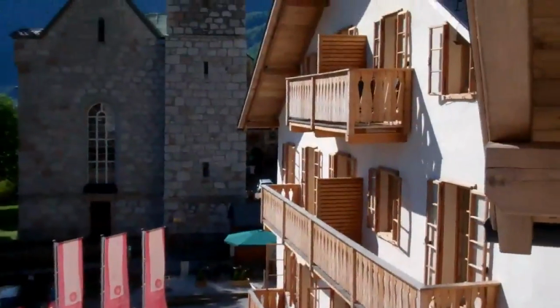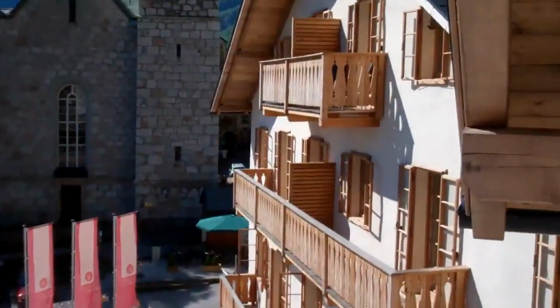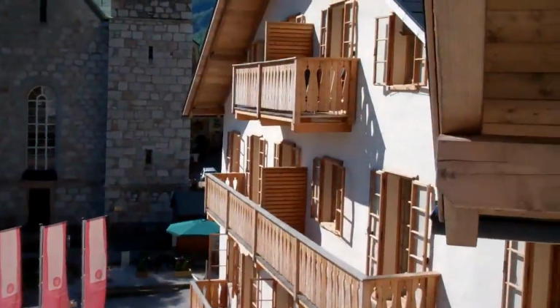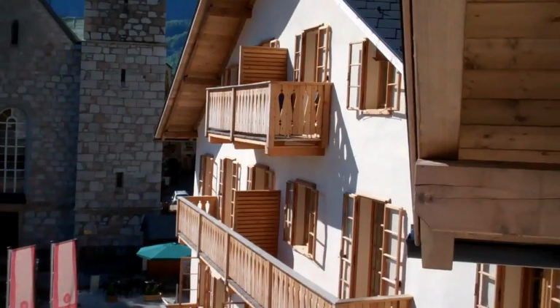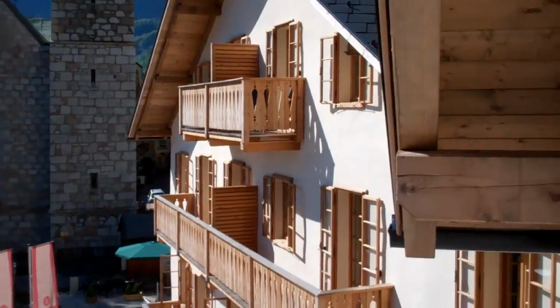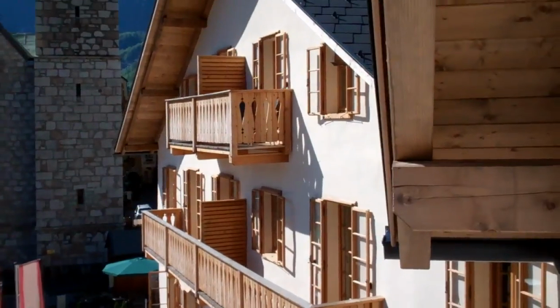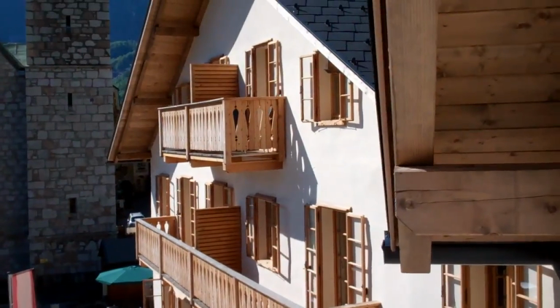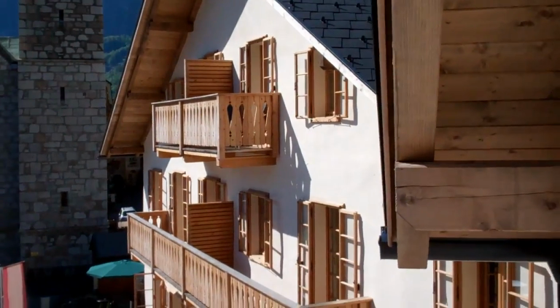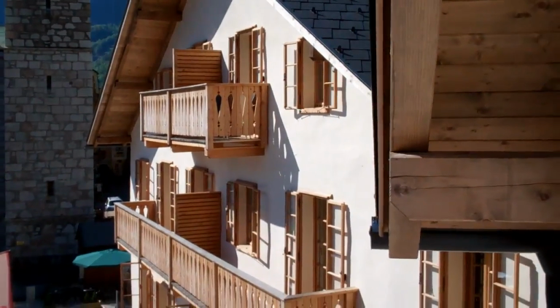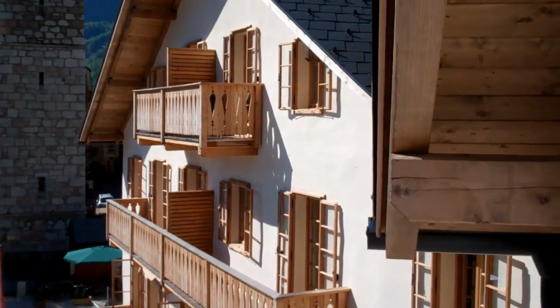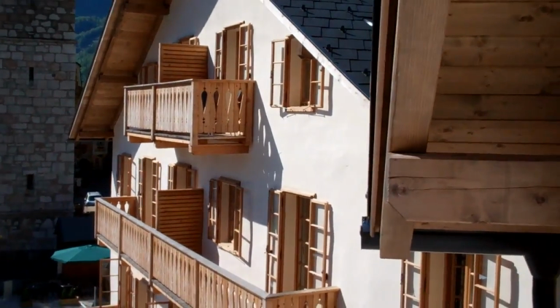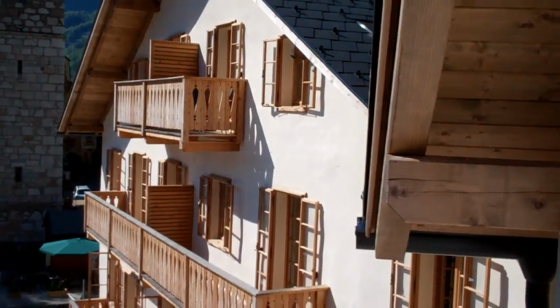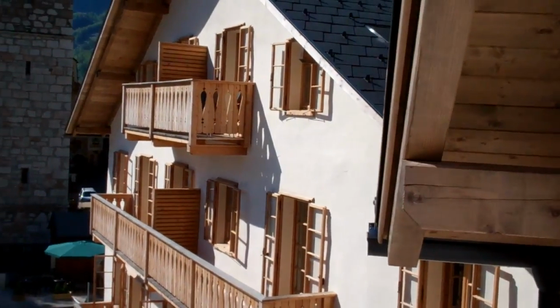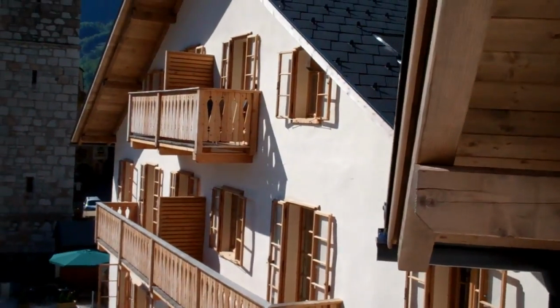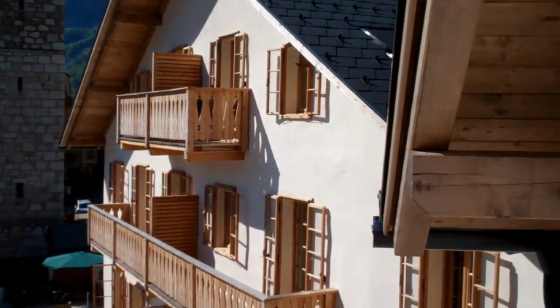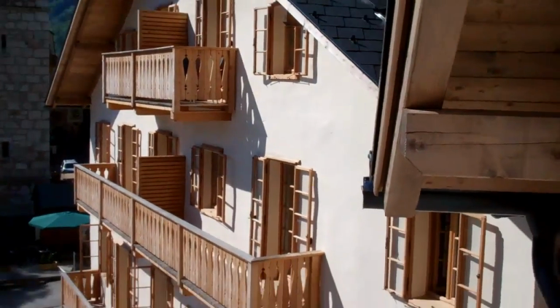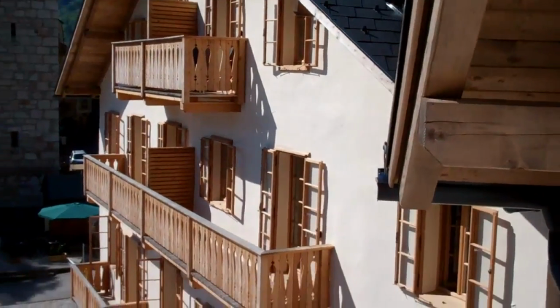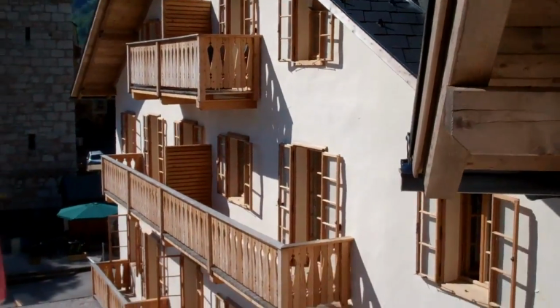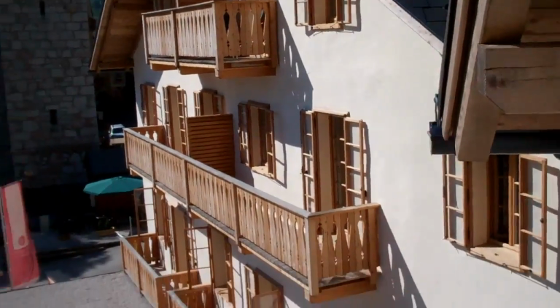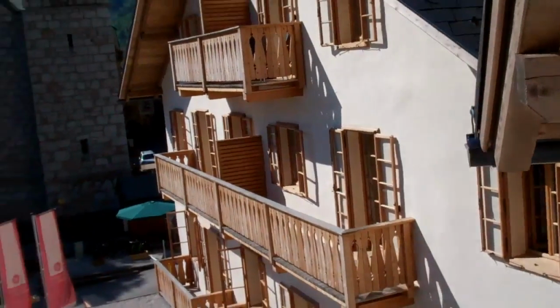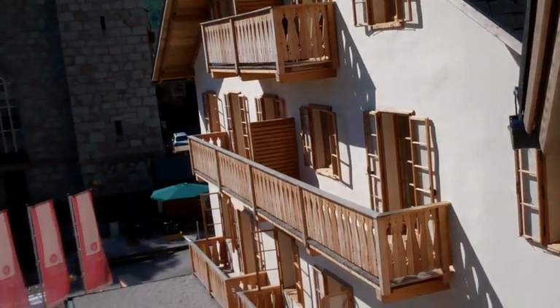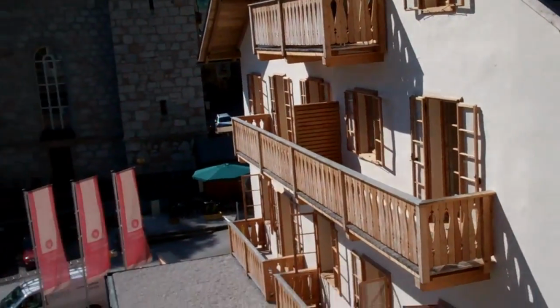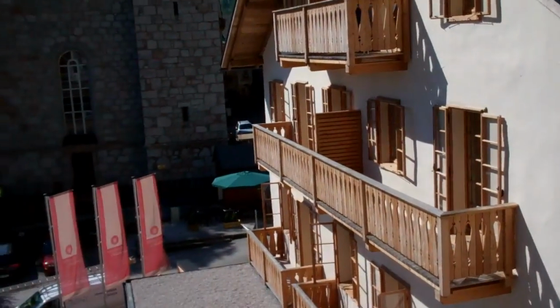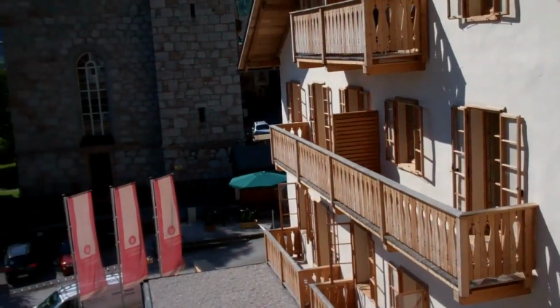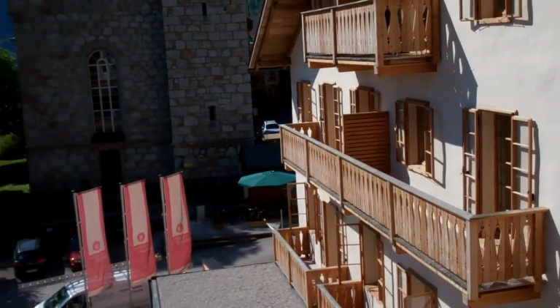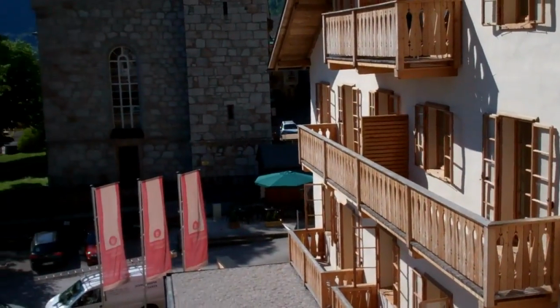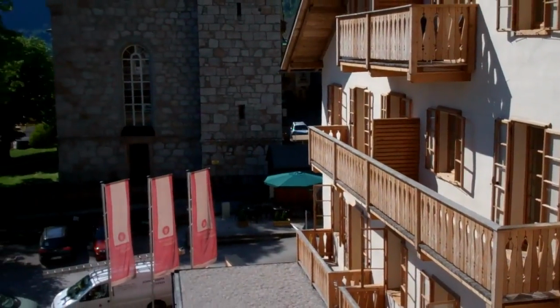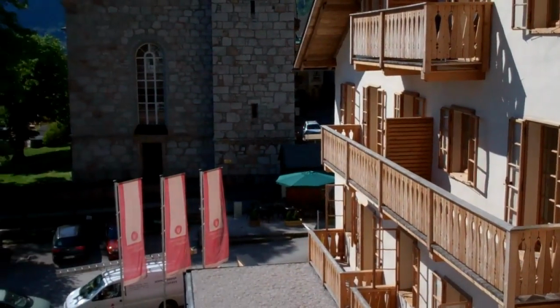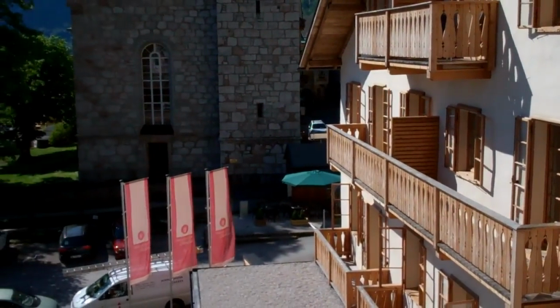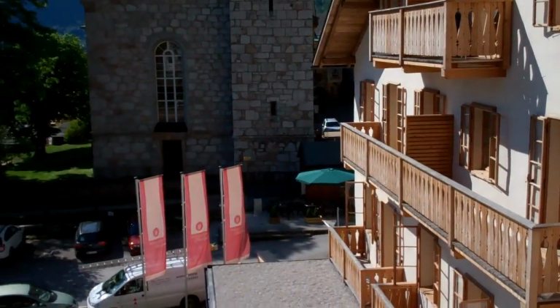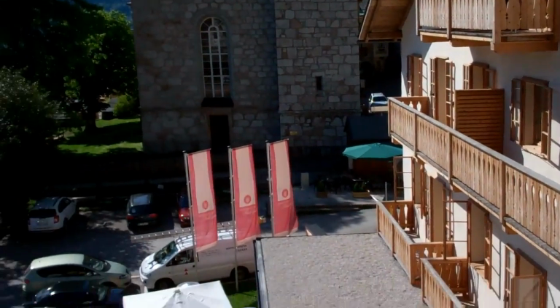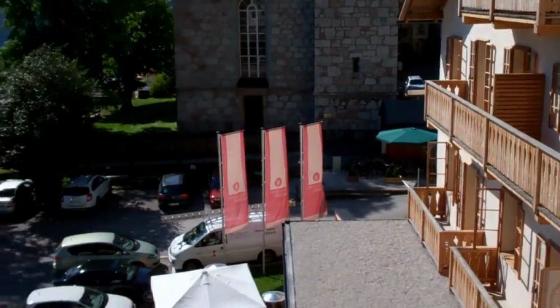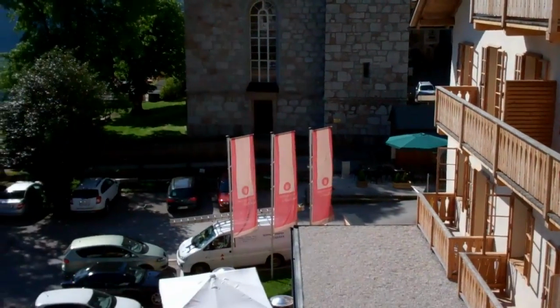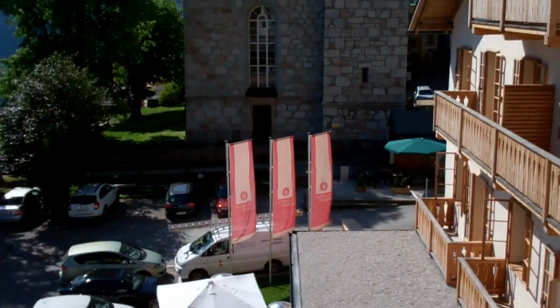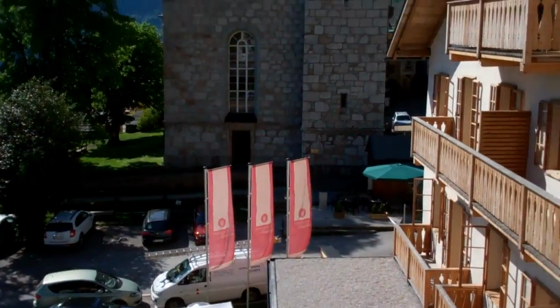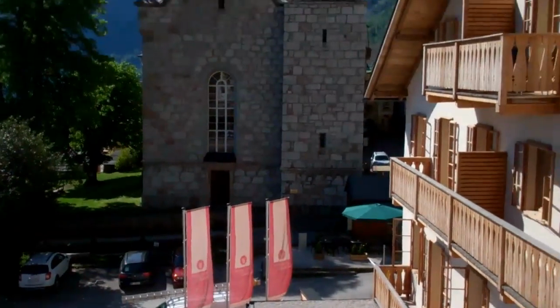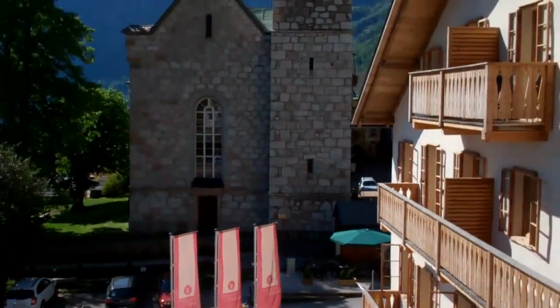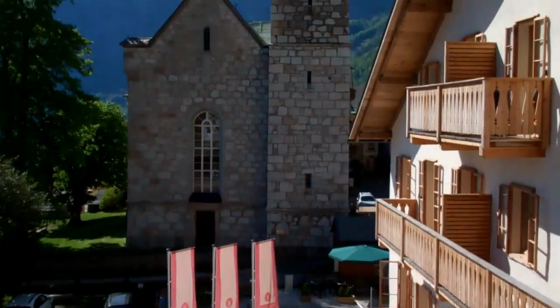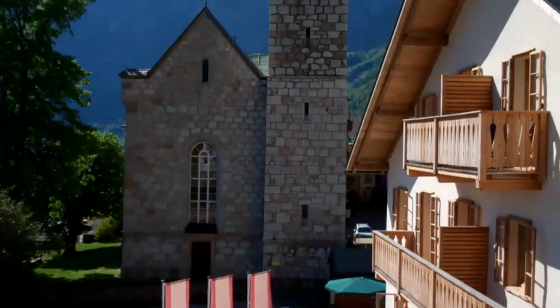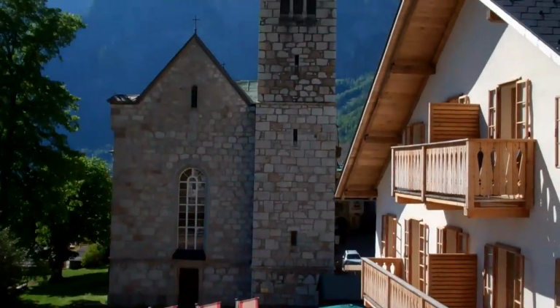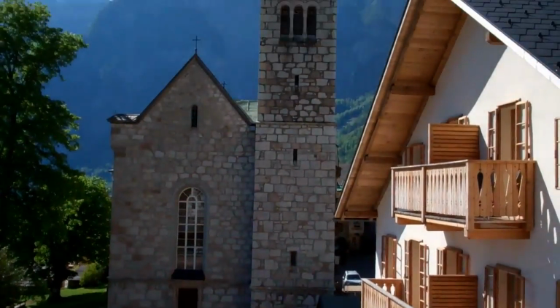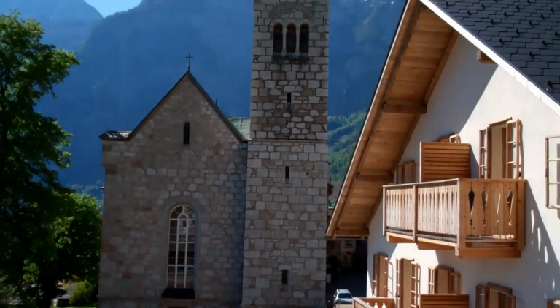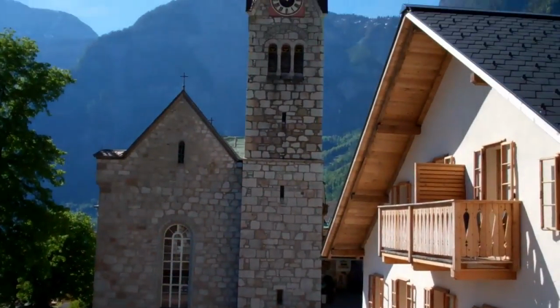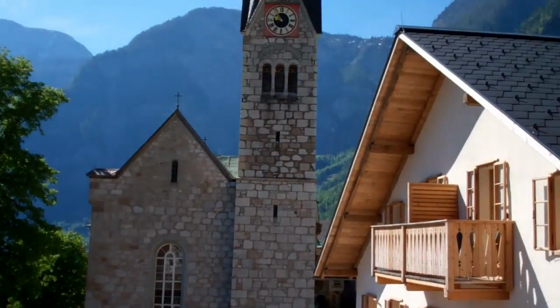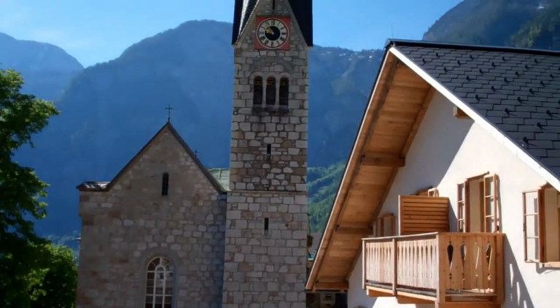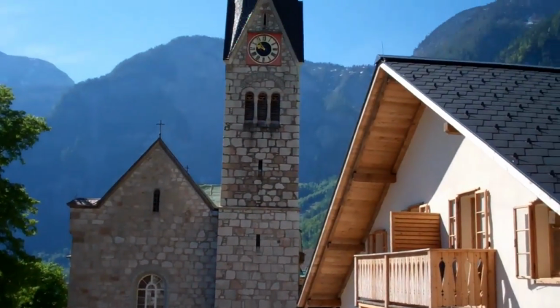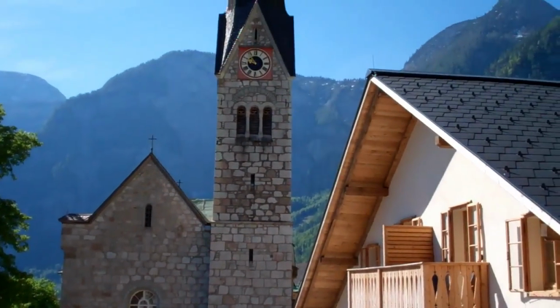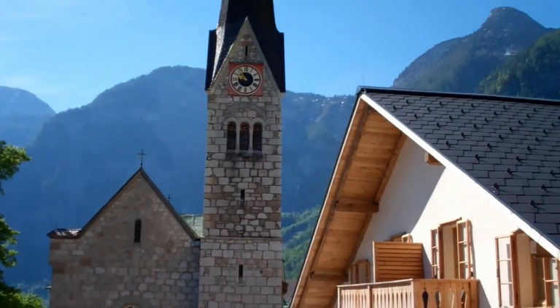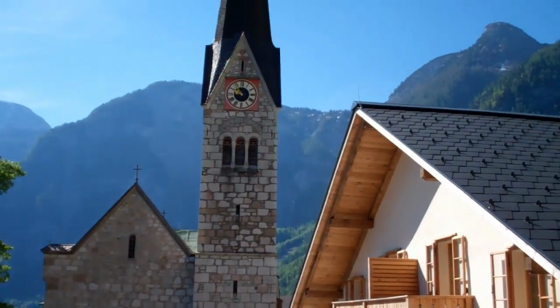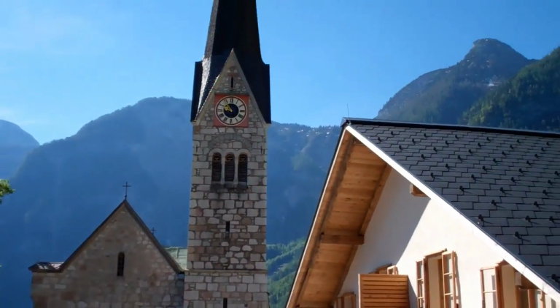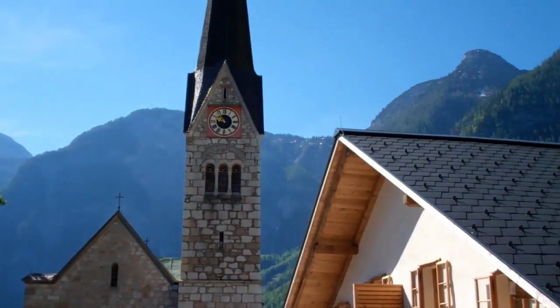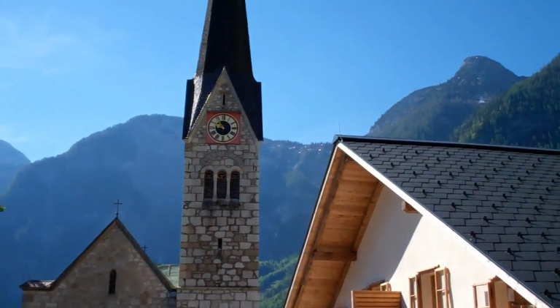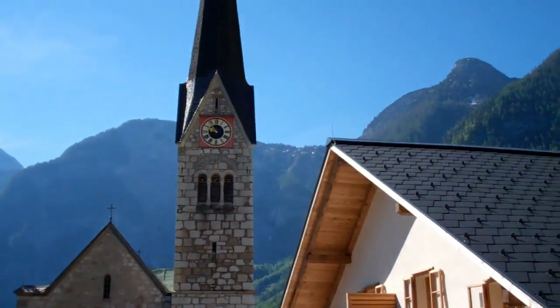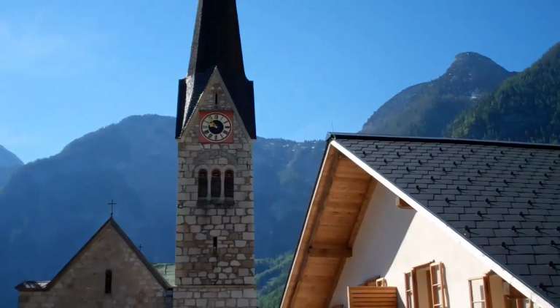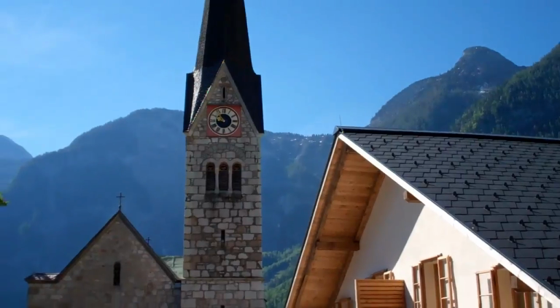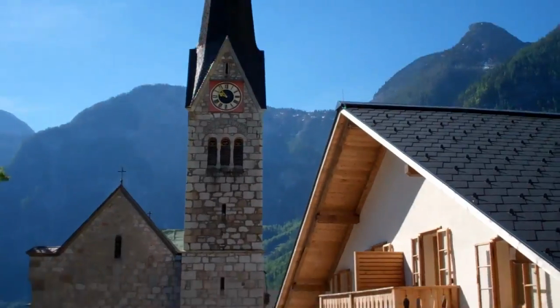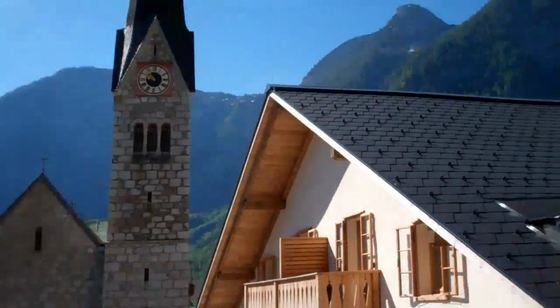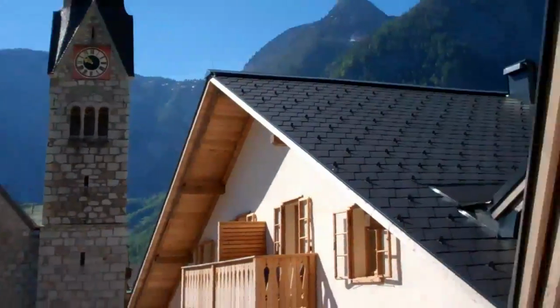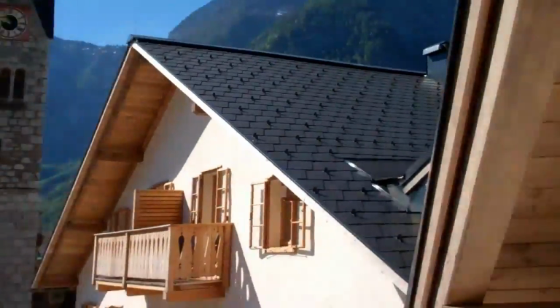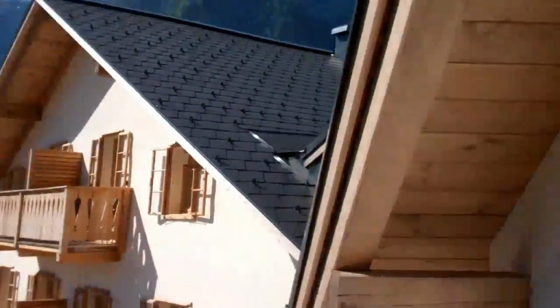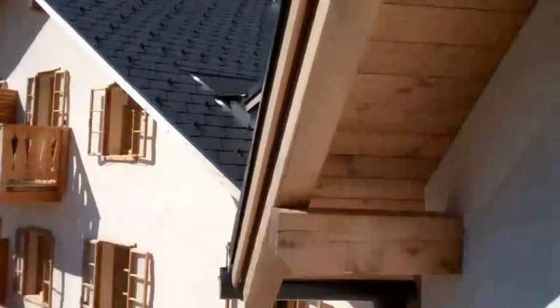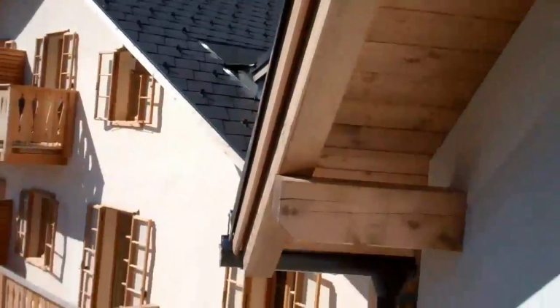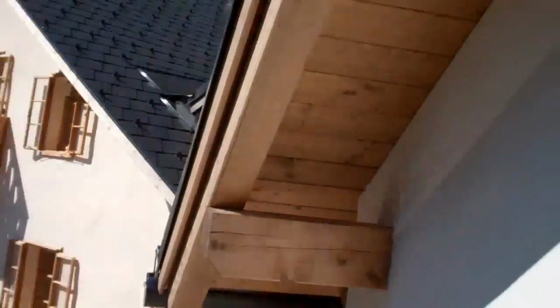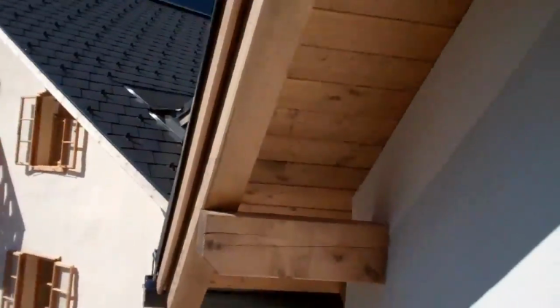This is our hotel, the Heritage at Hallstatt. This is the view.